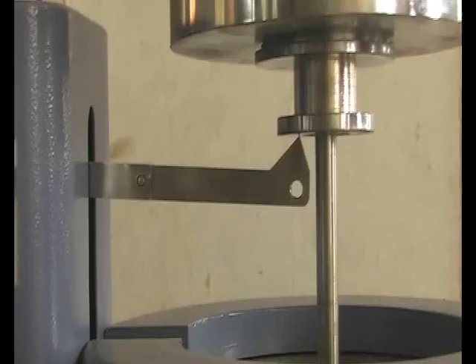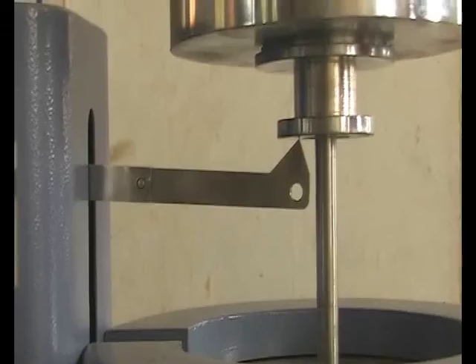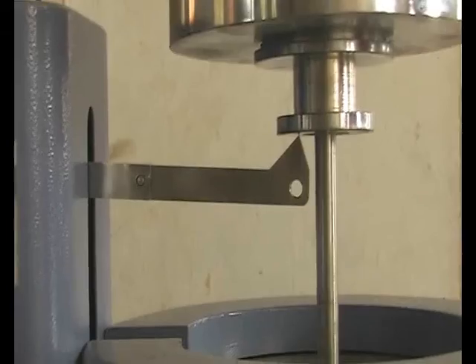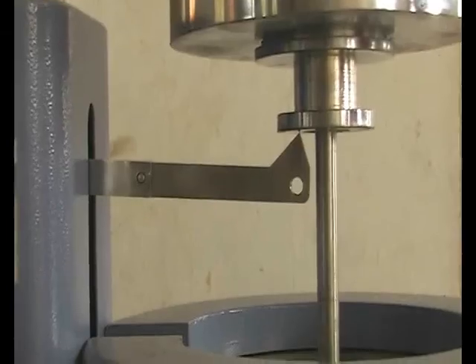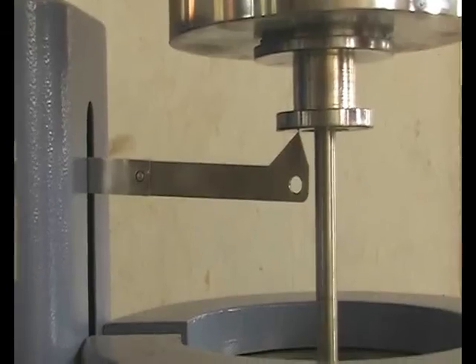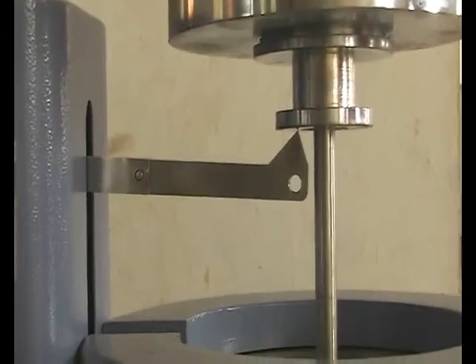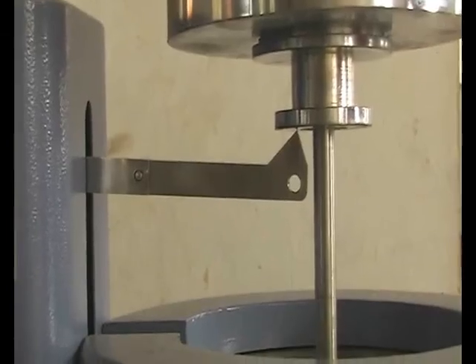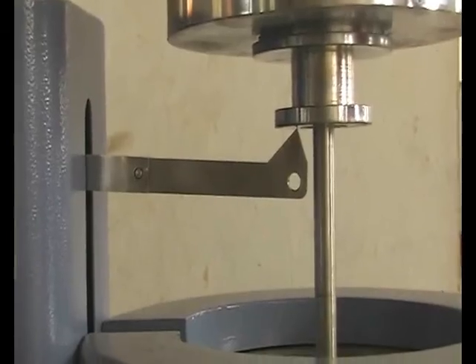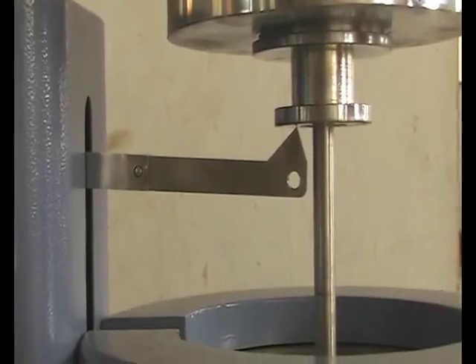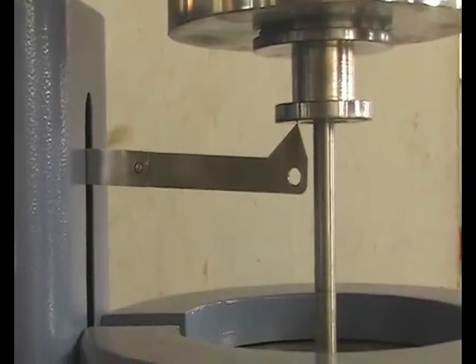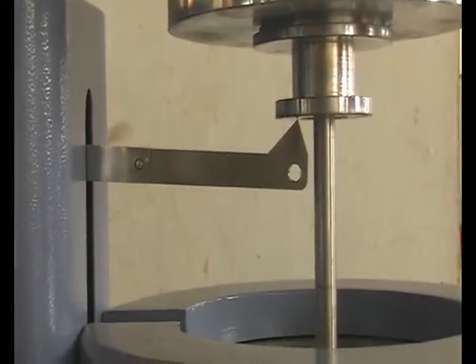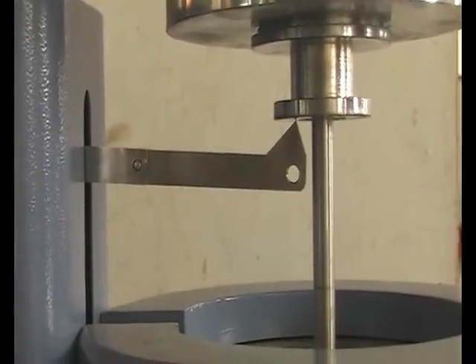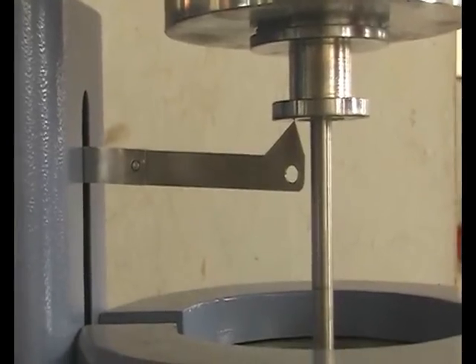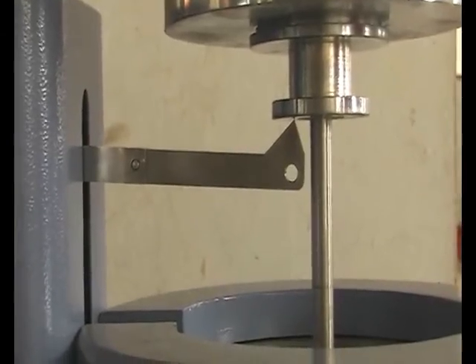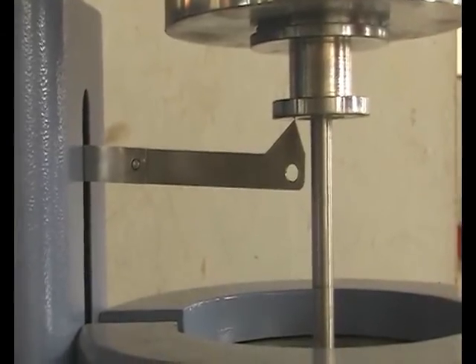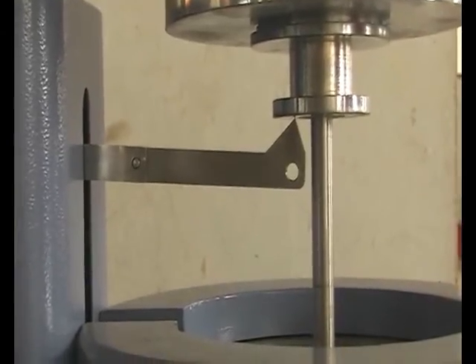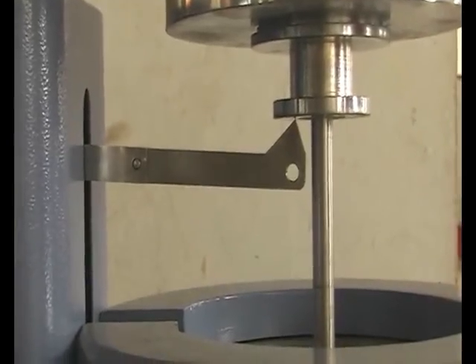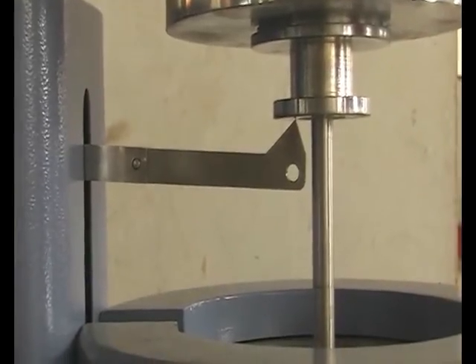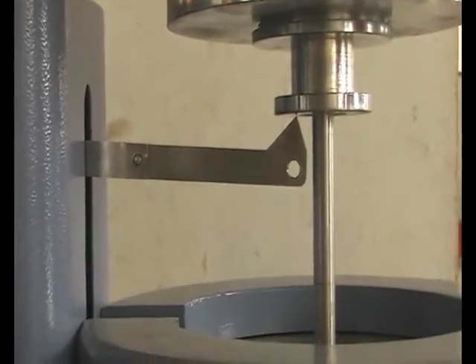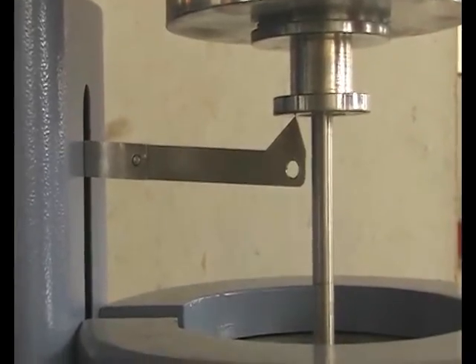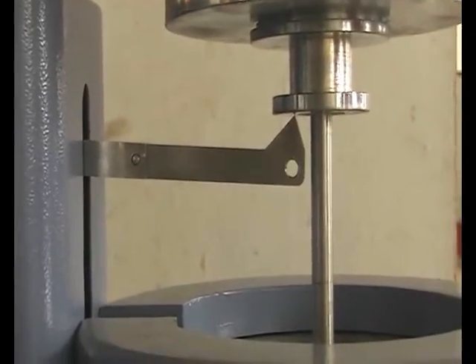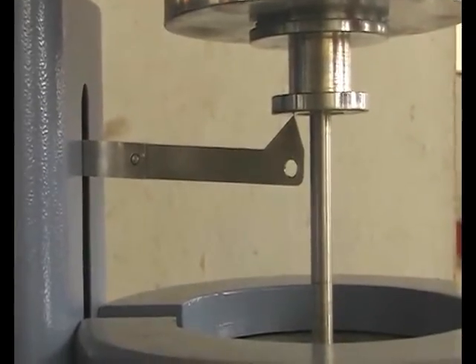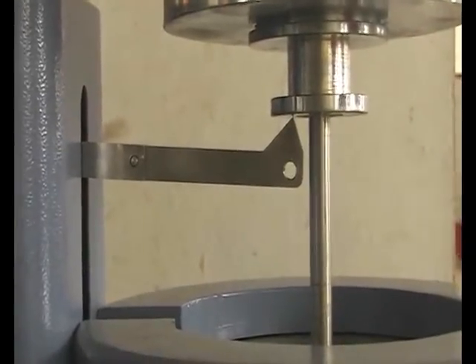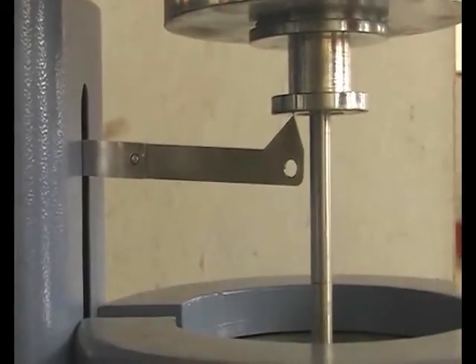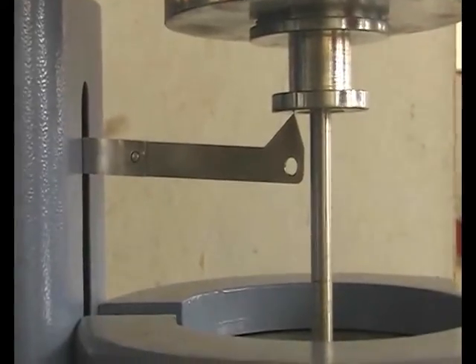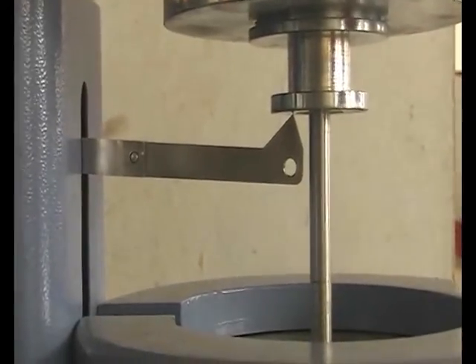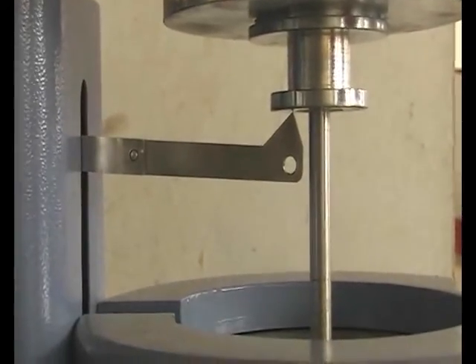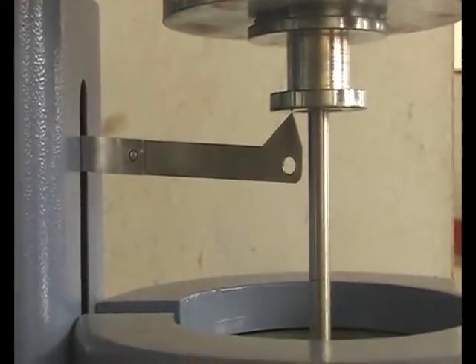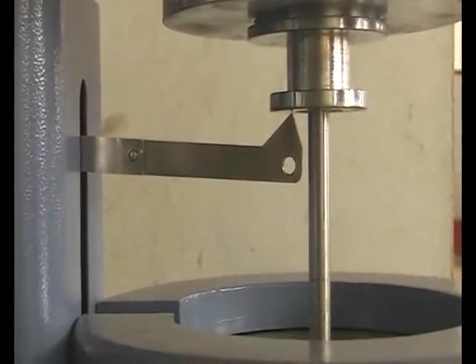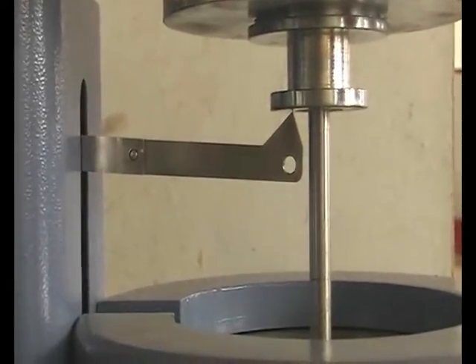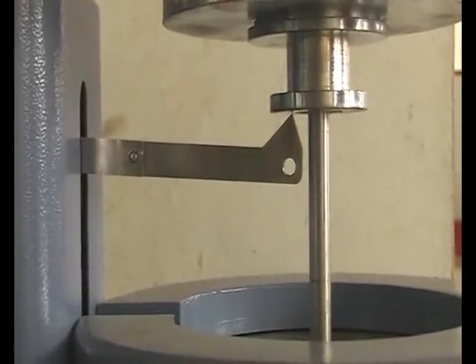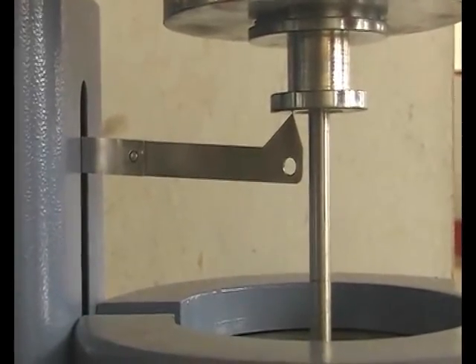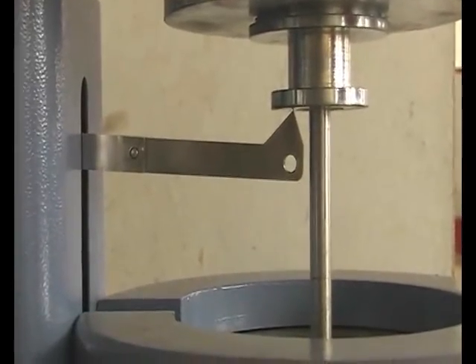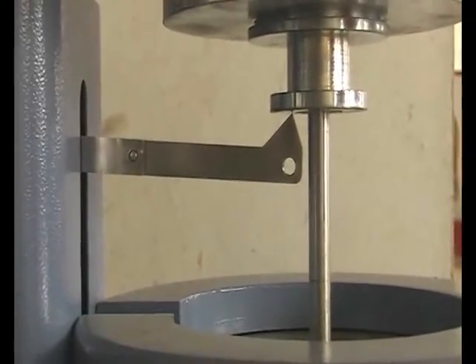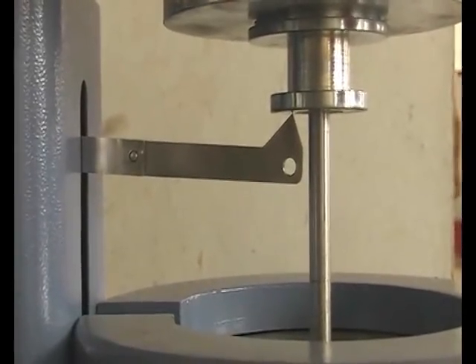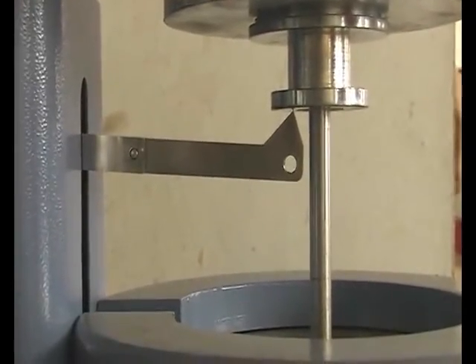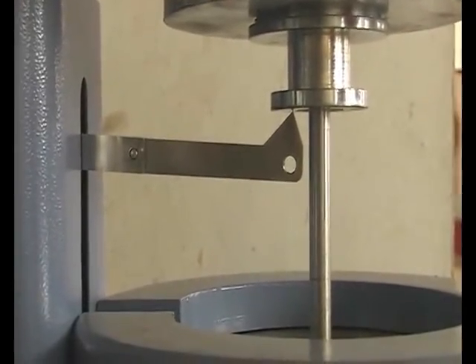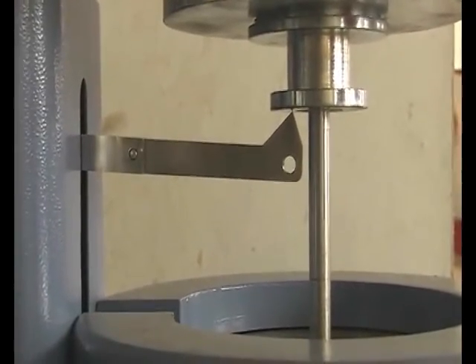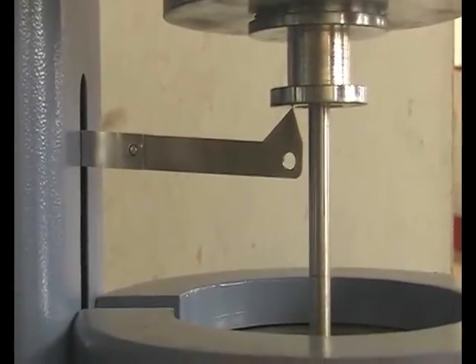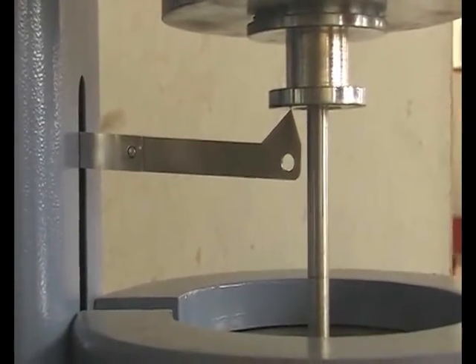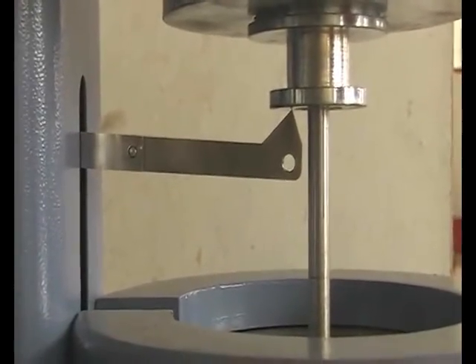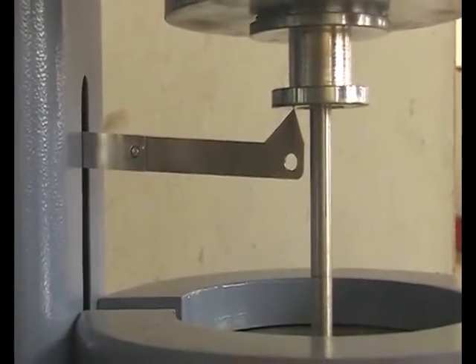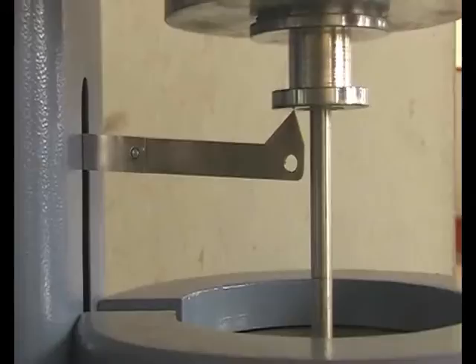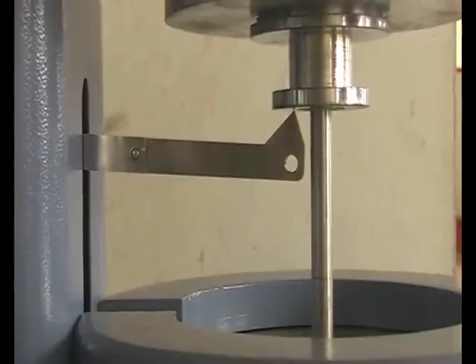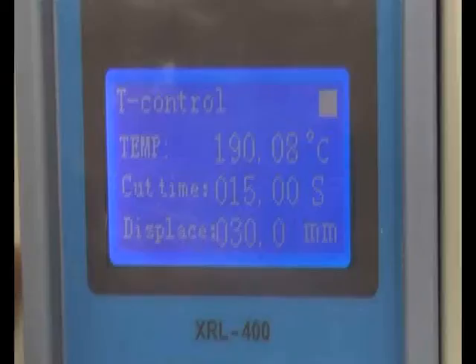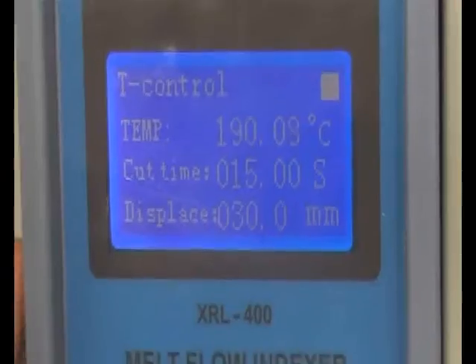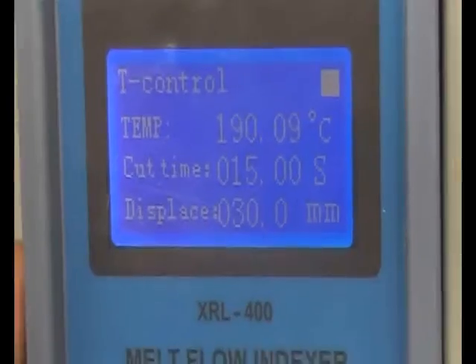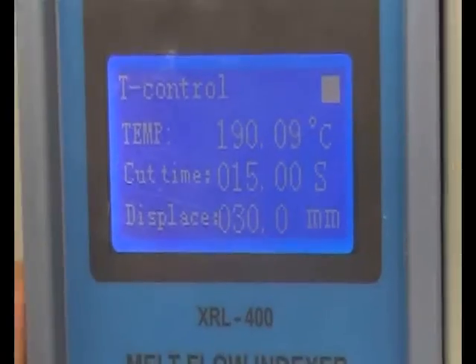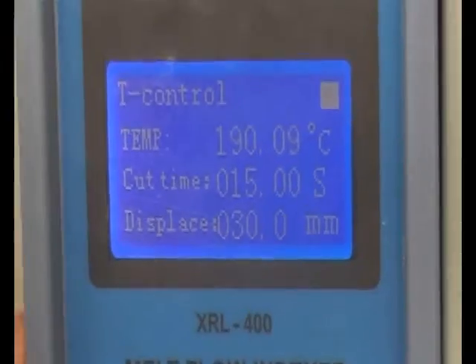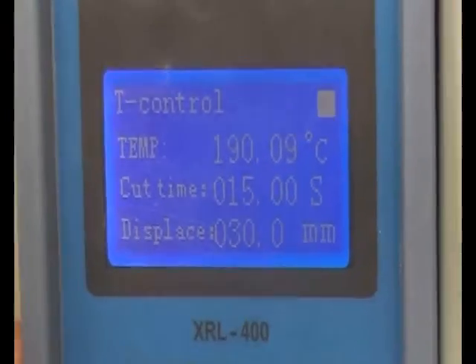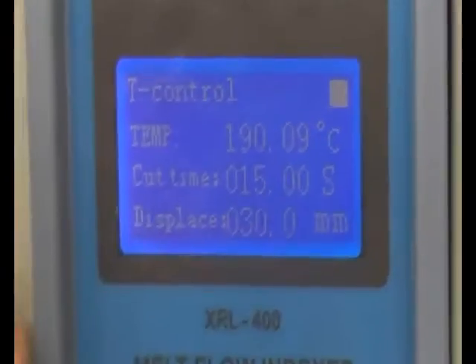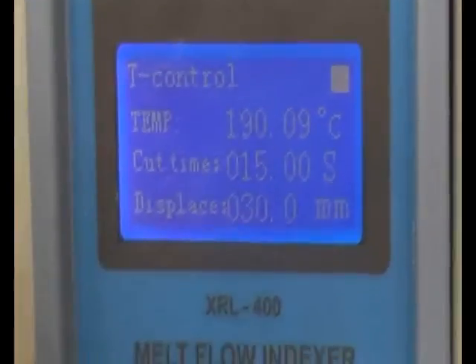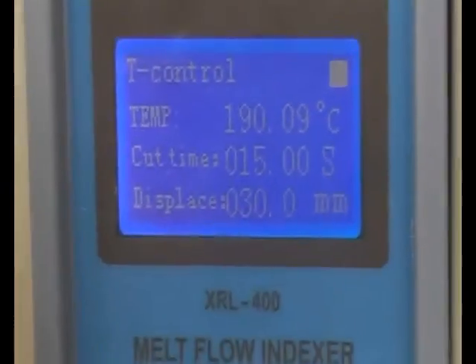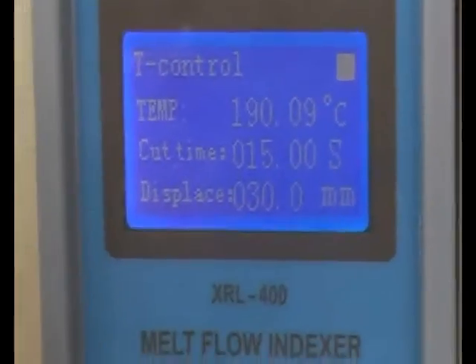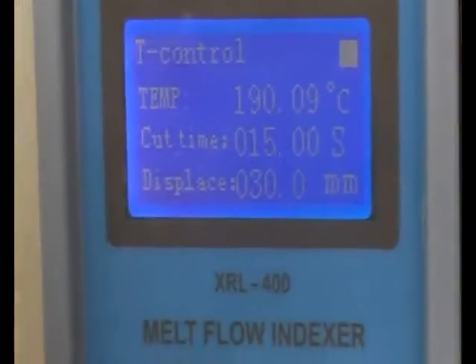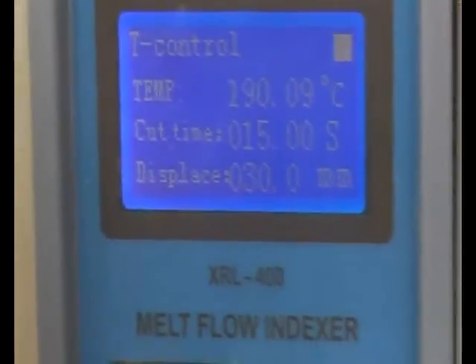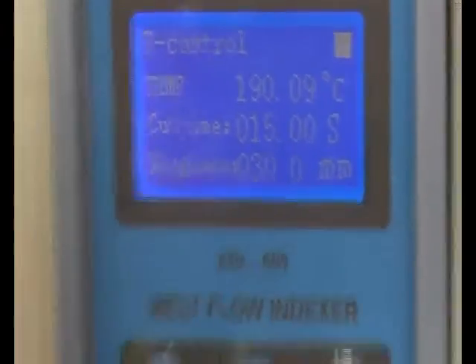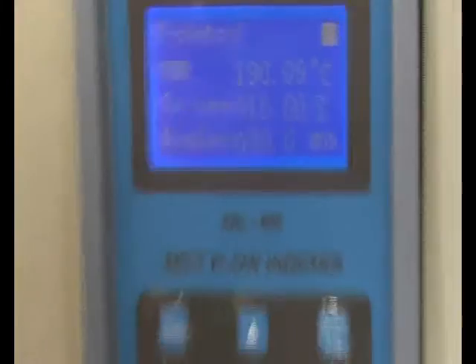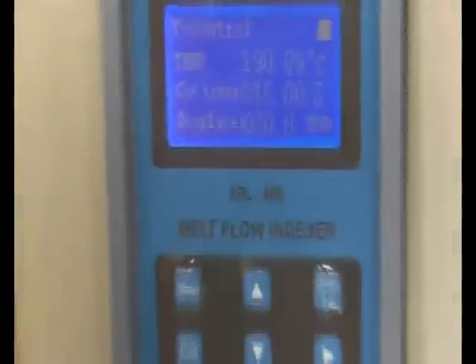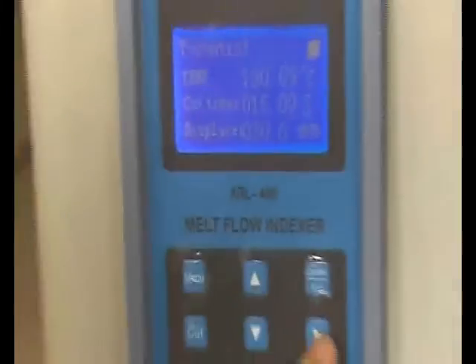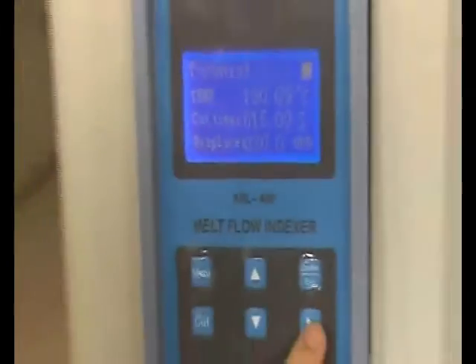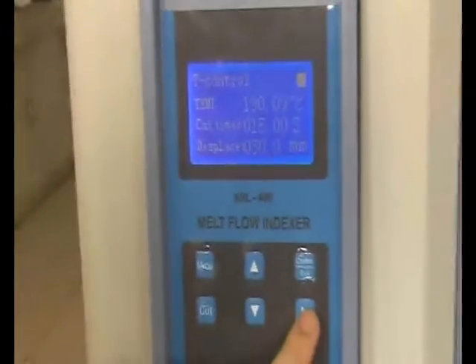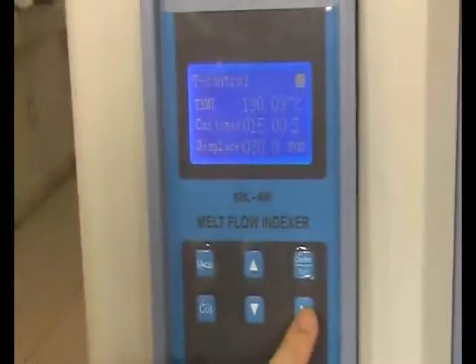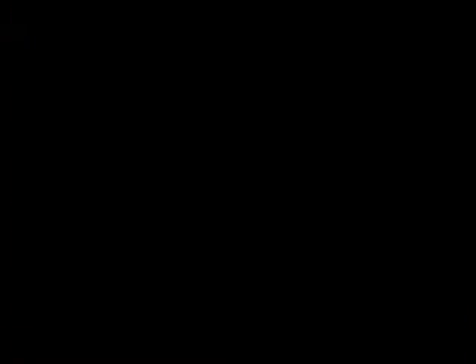There will be a stop signal on the screen when the test is finished. Now you can press the right key to proceed.